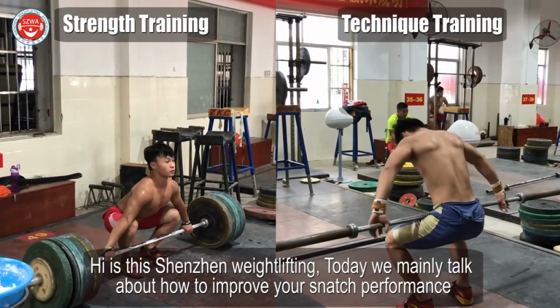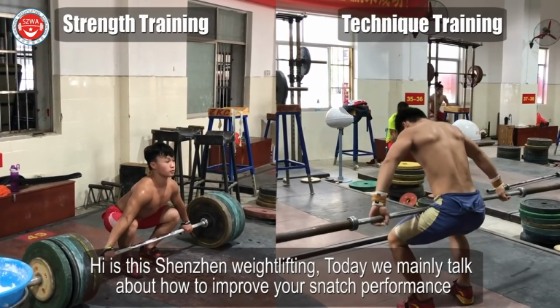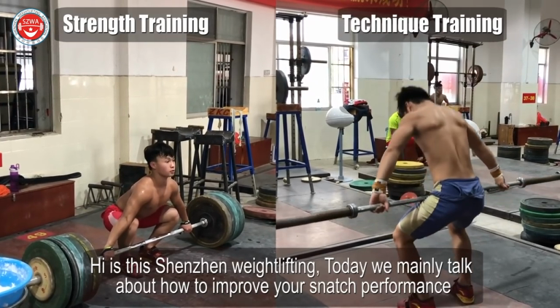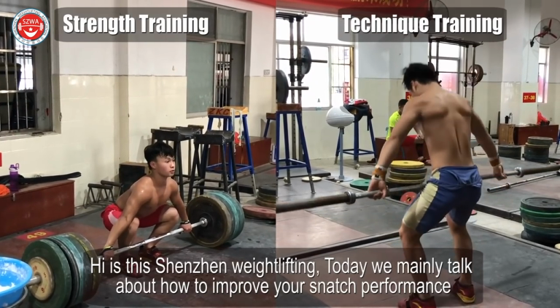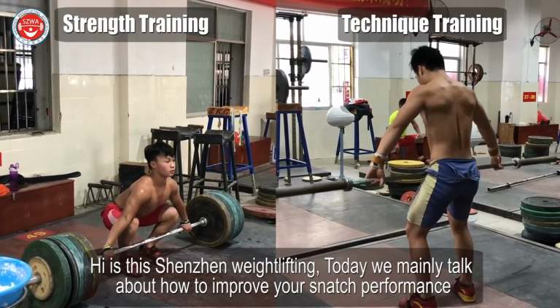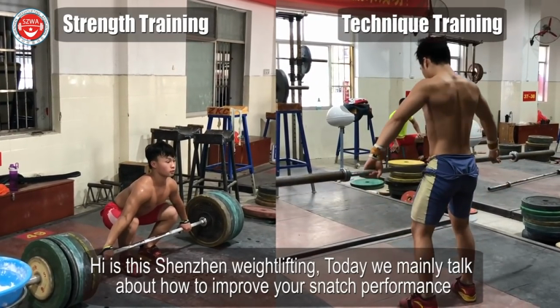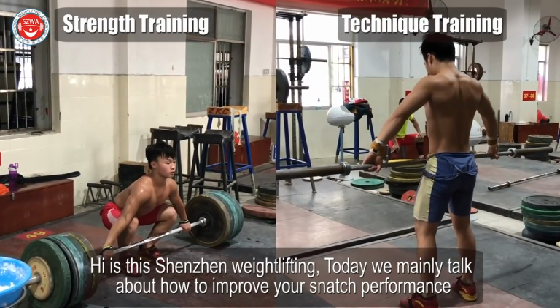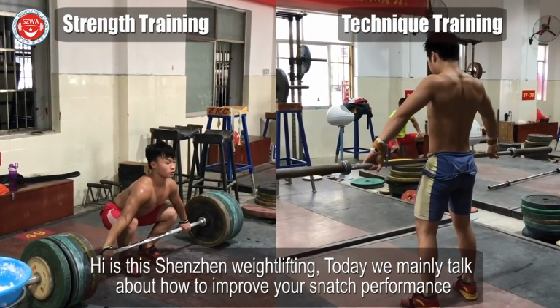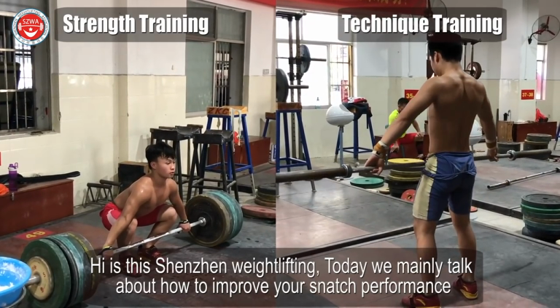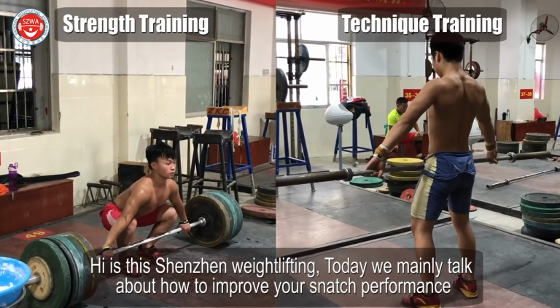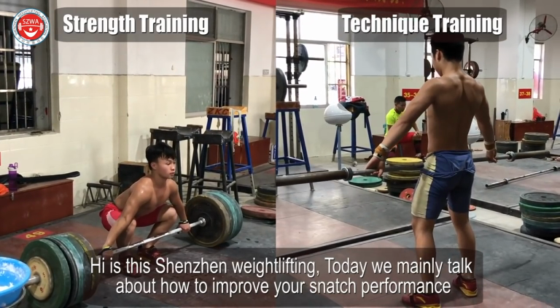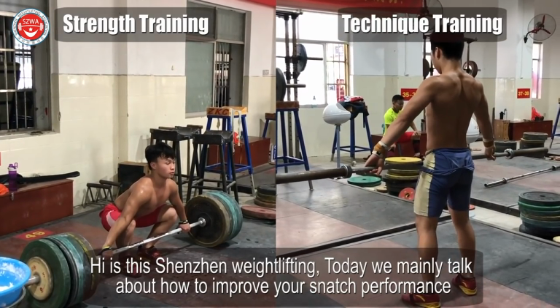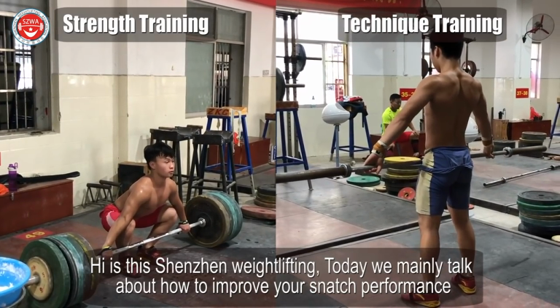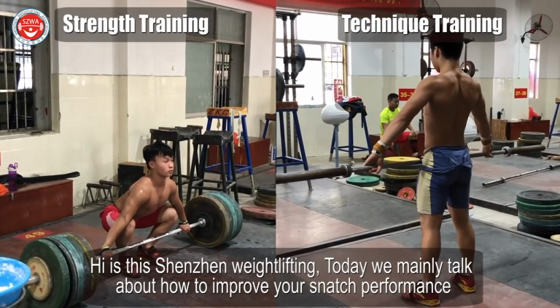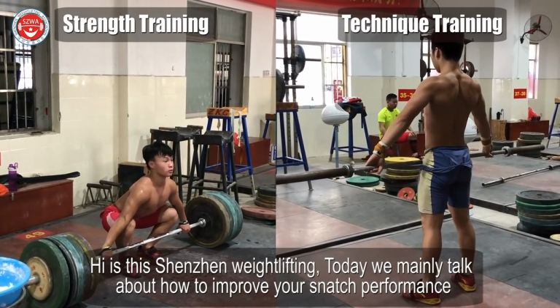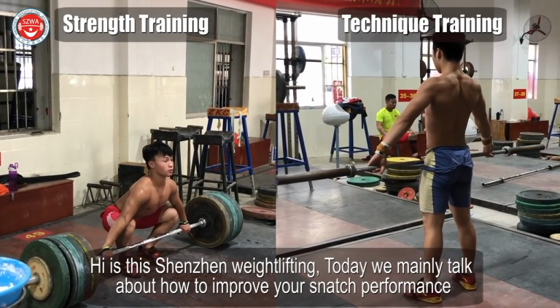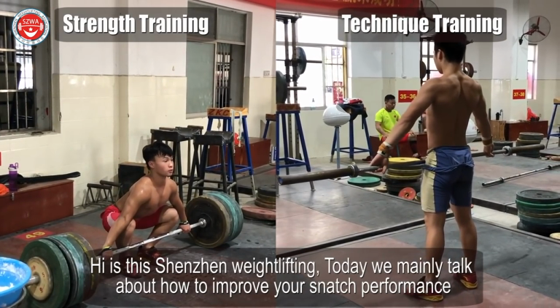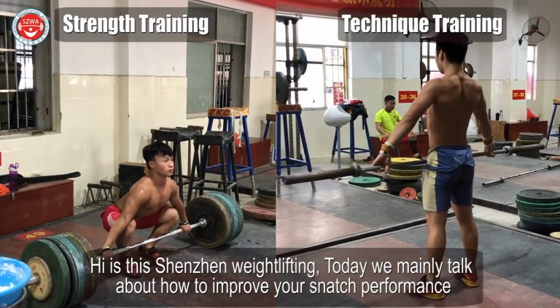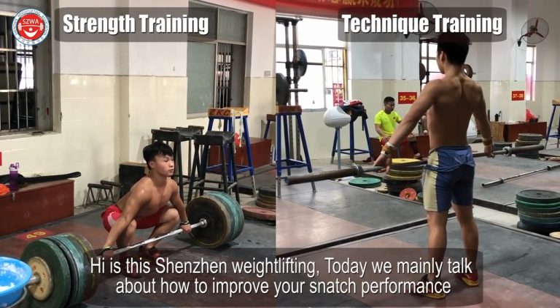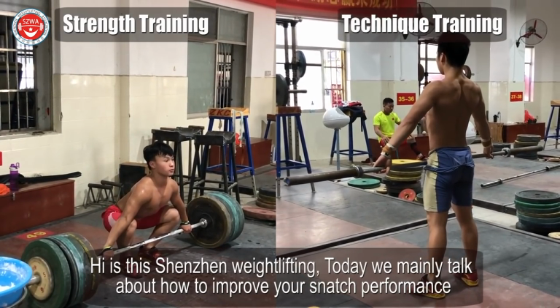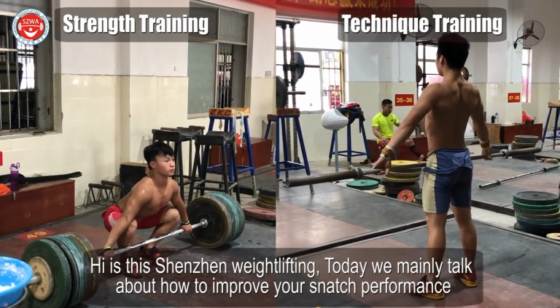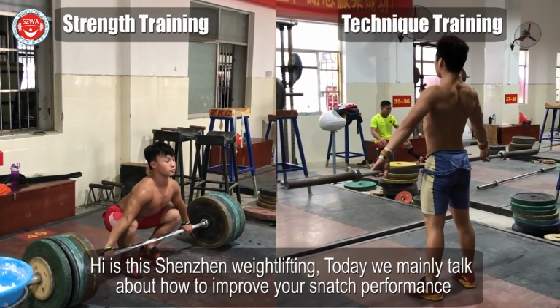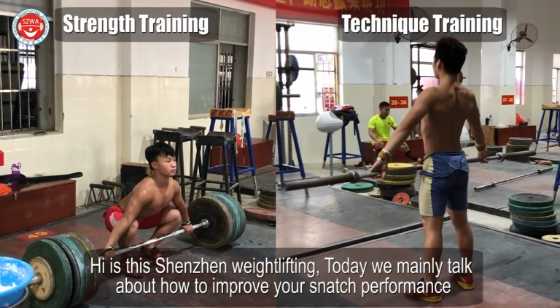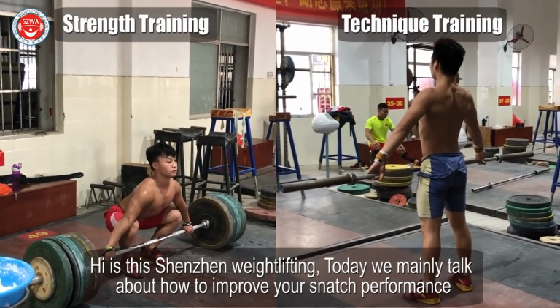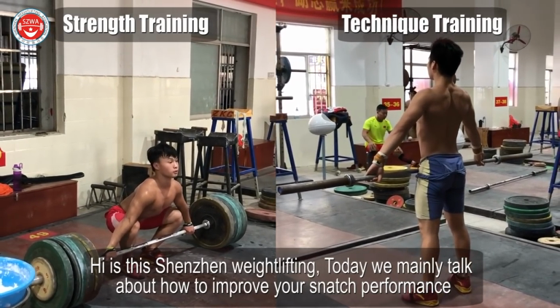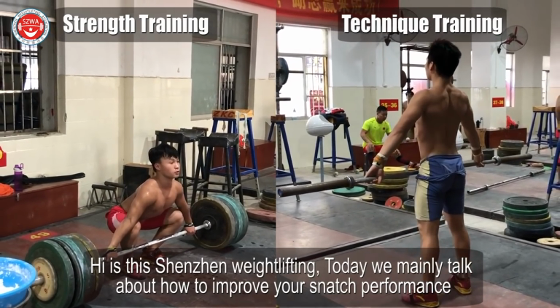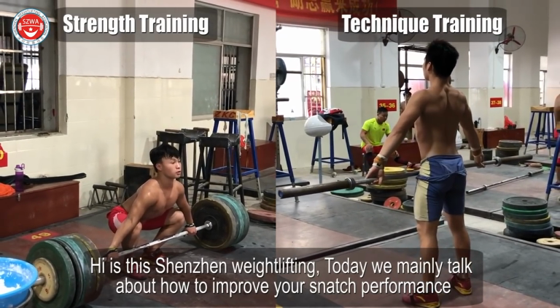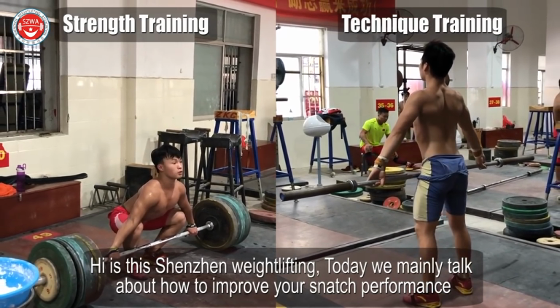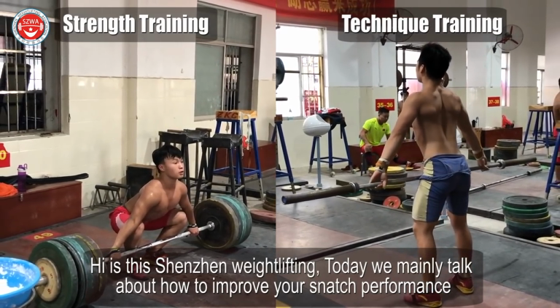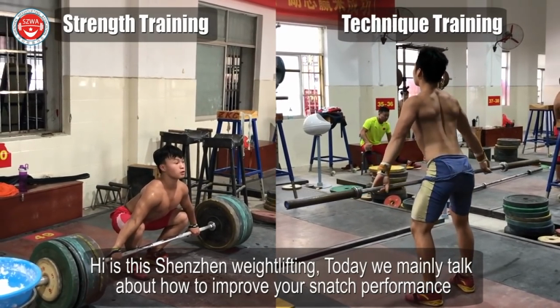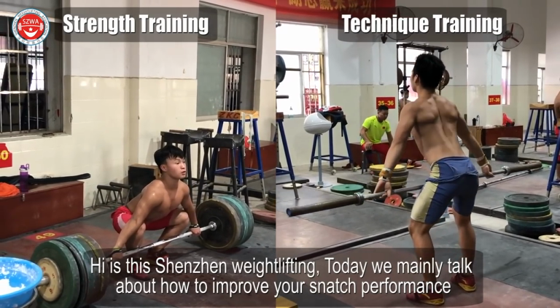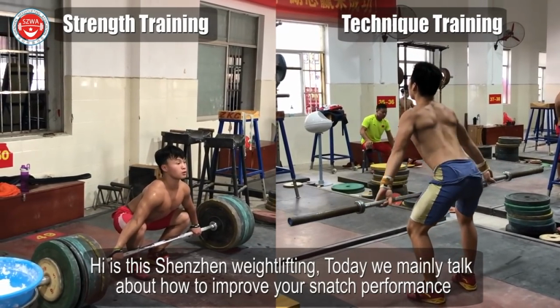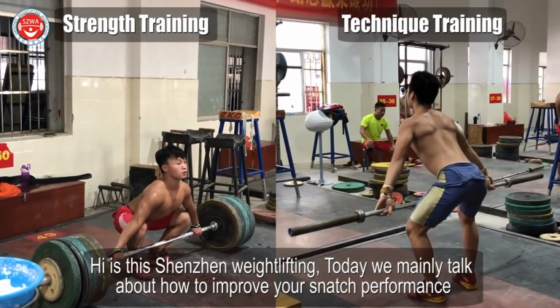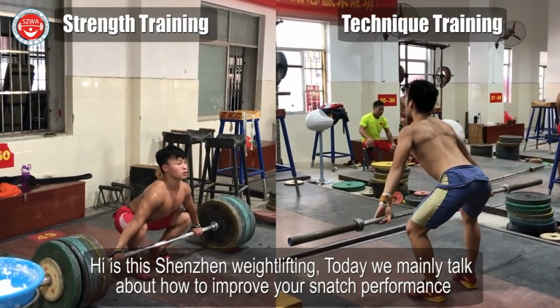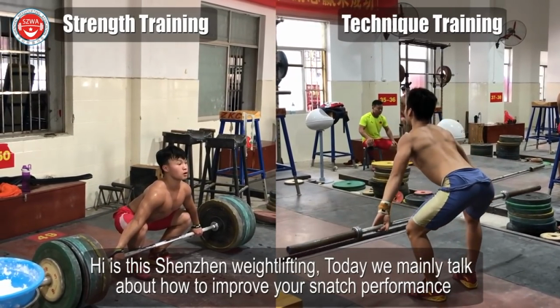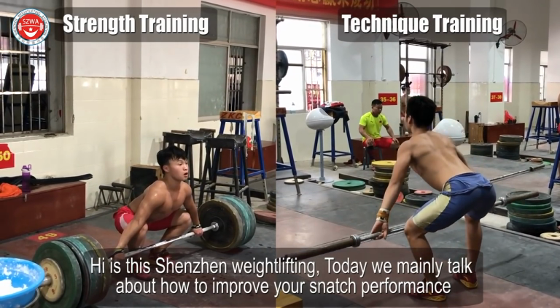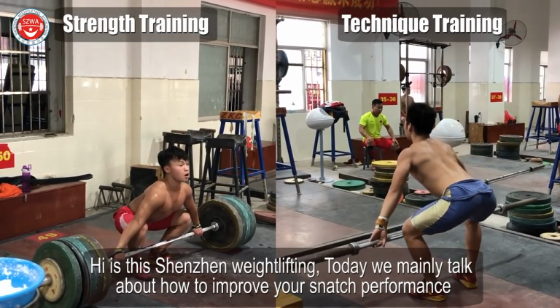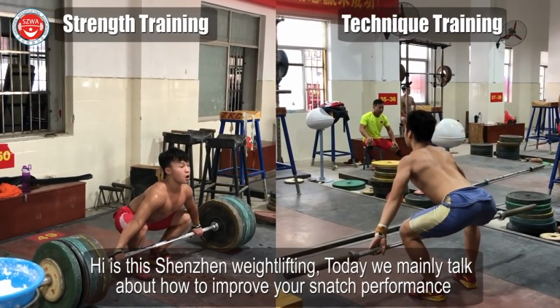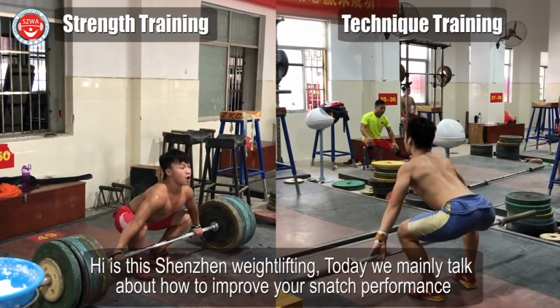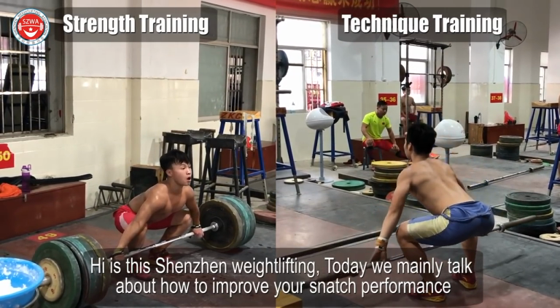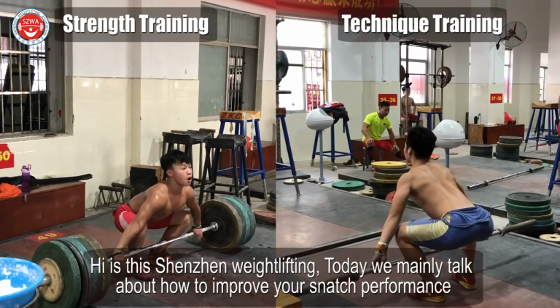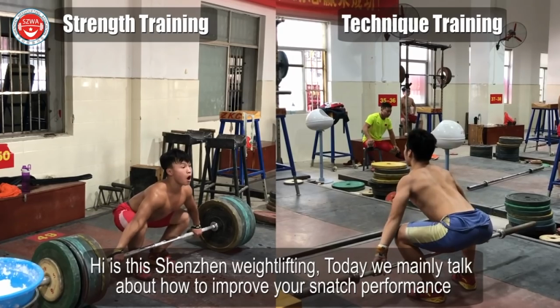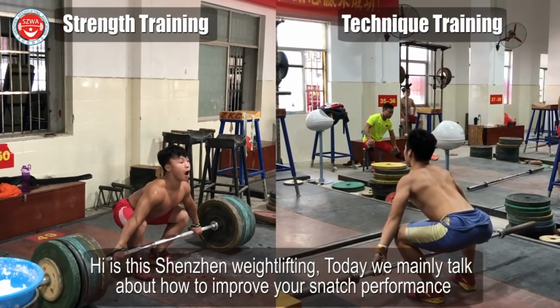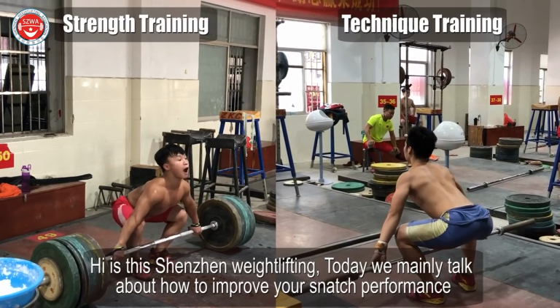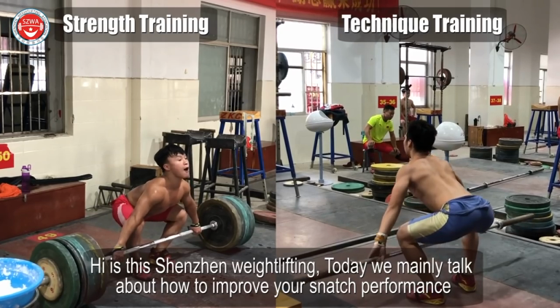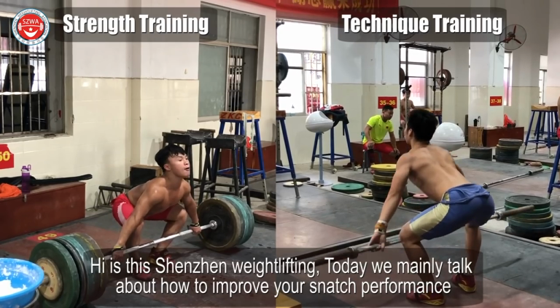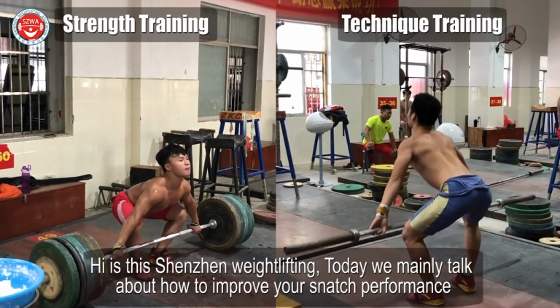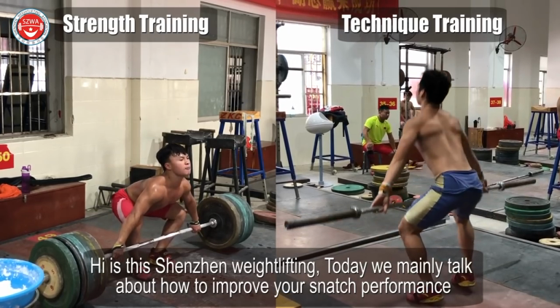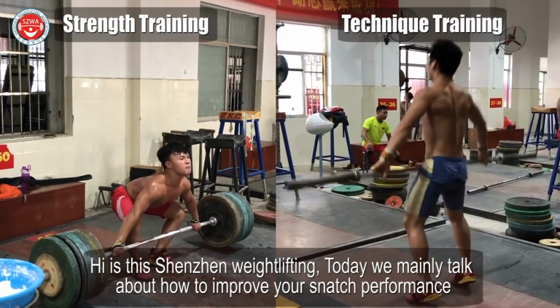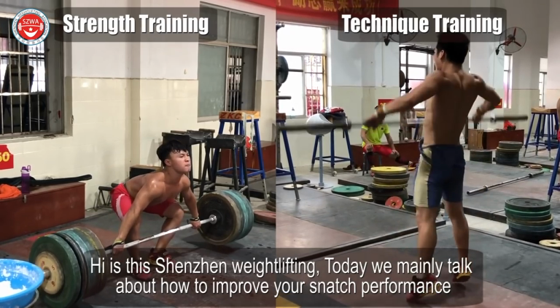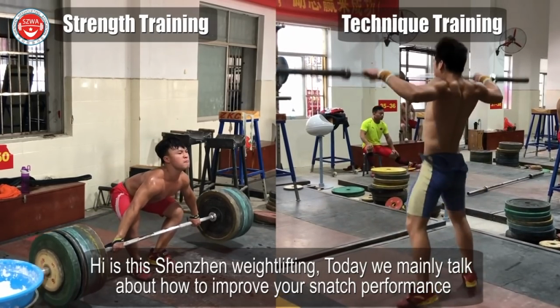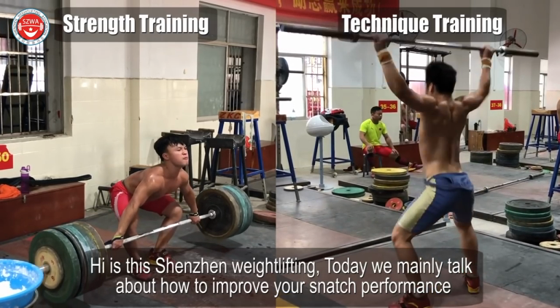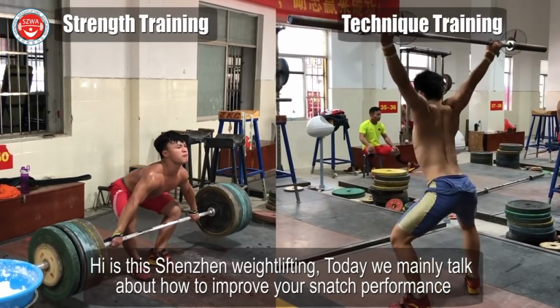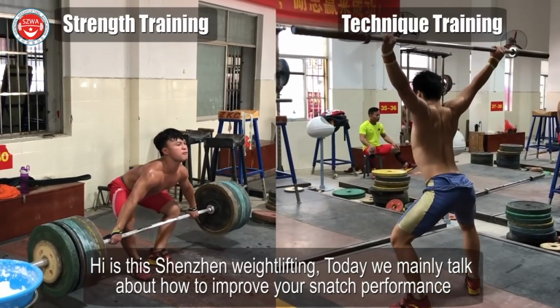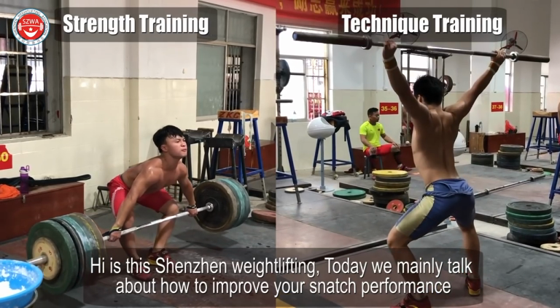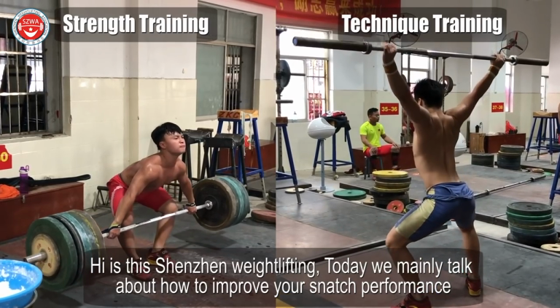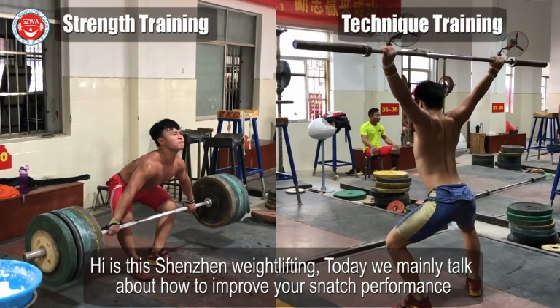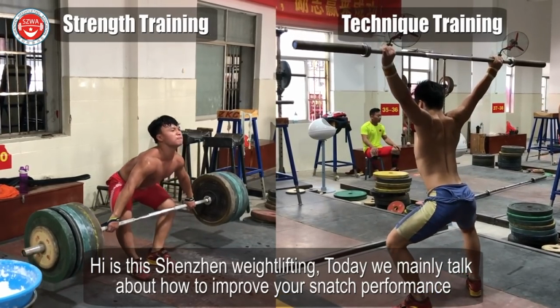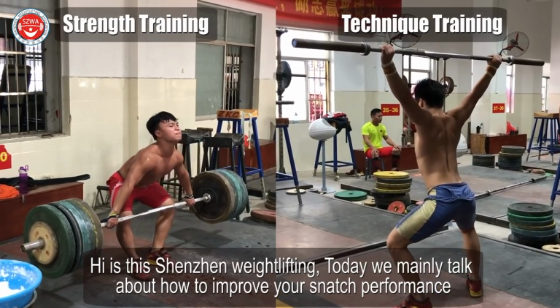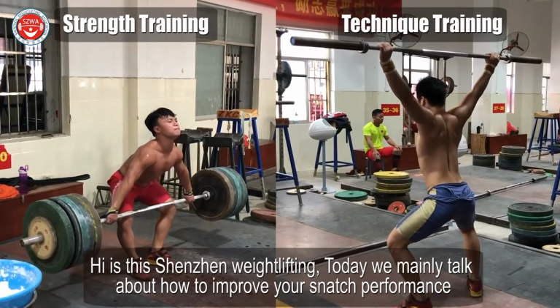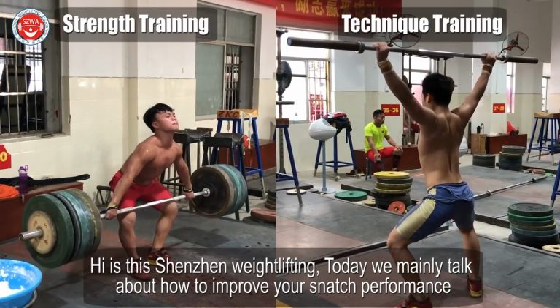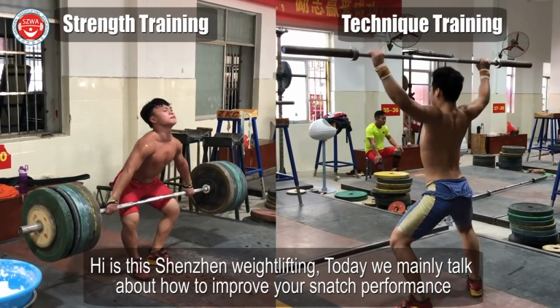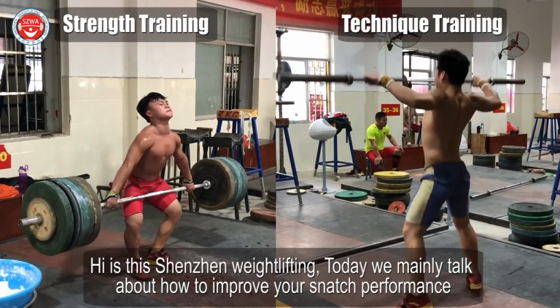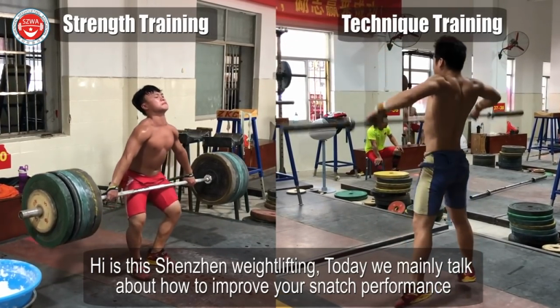Hi, this is Shenzong Weightlifting. Today we mainly talk about how to improve your snatch performance.